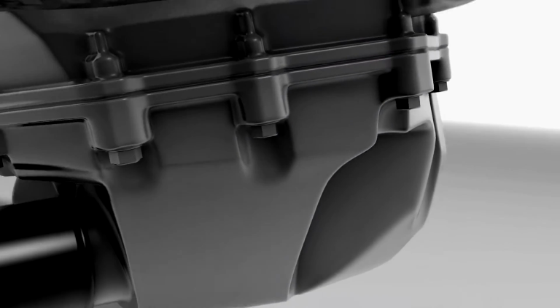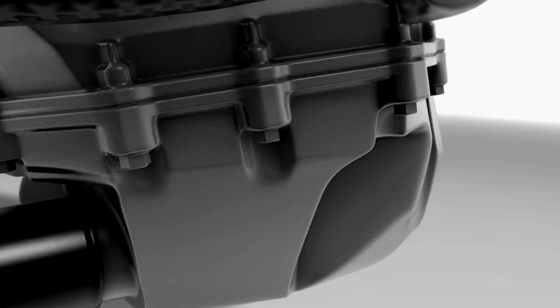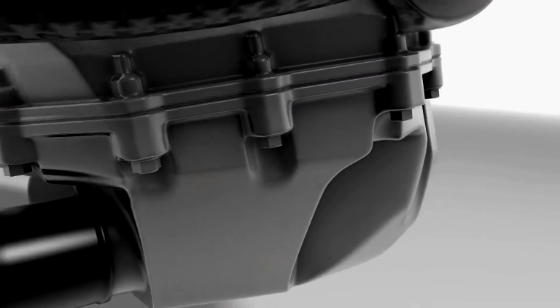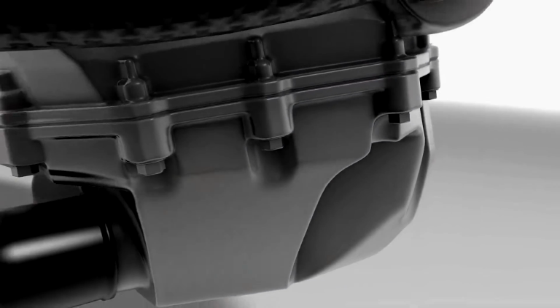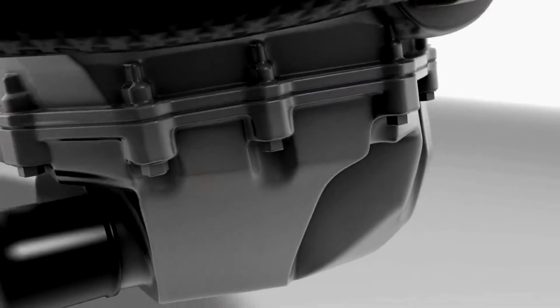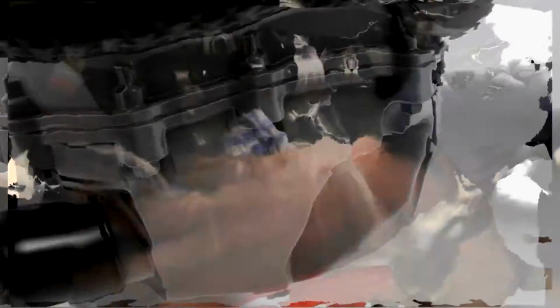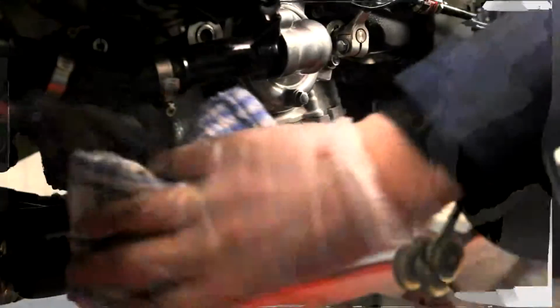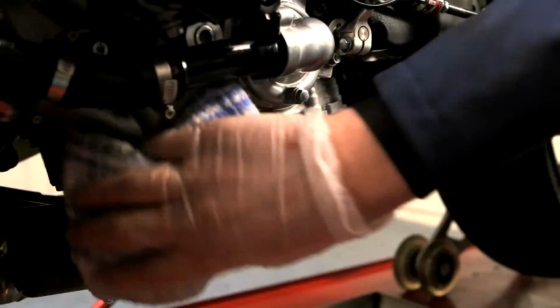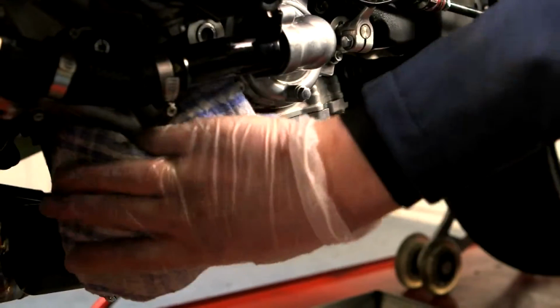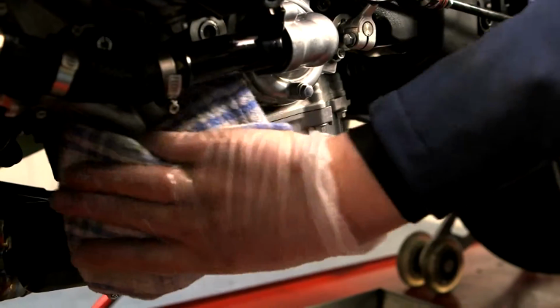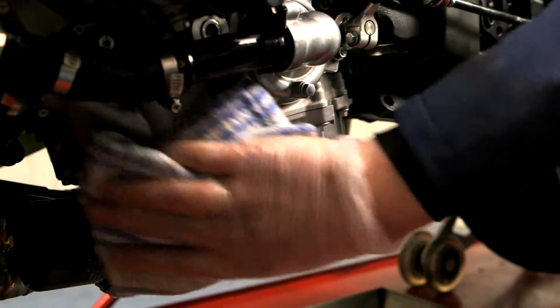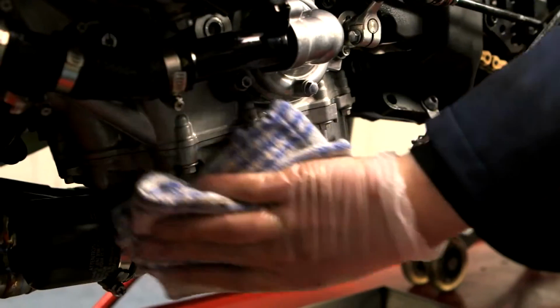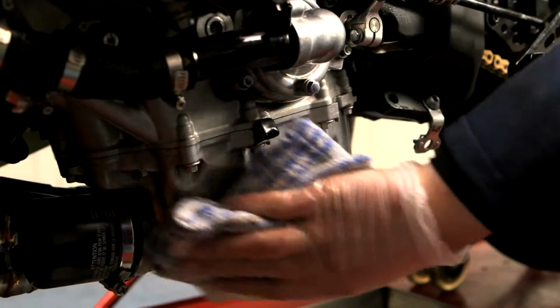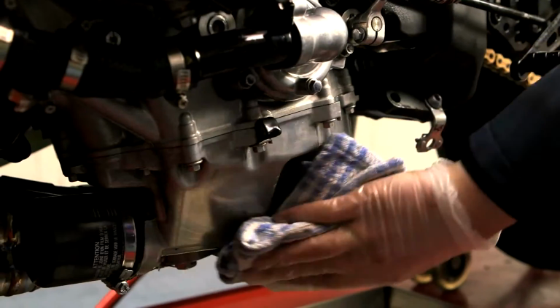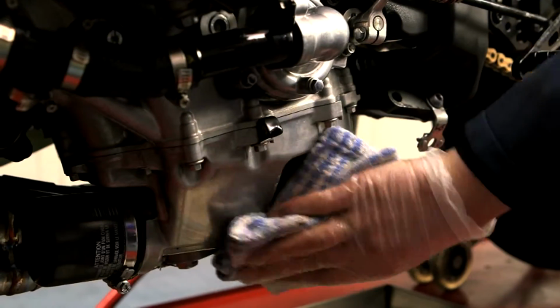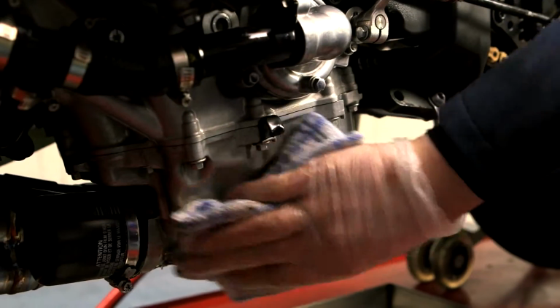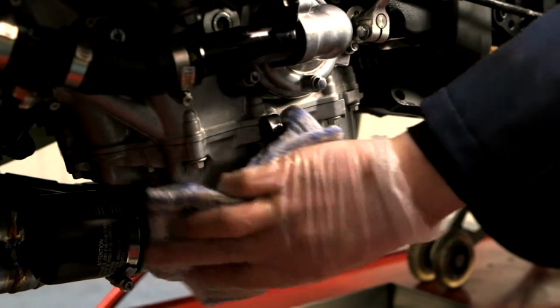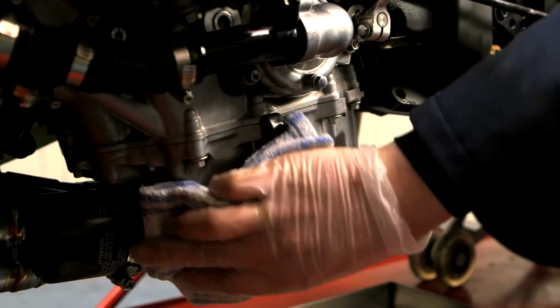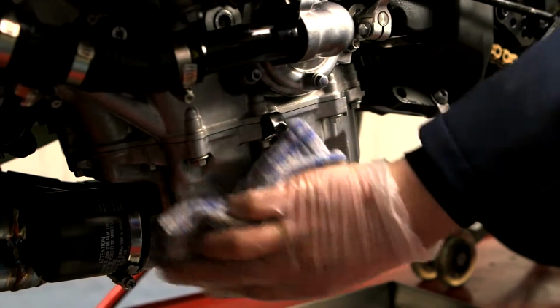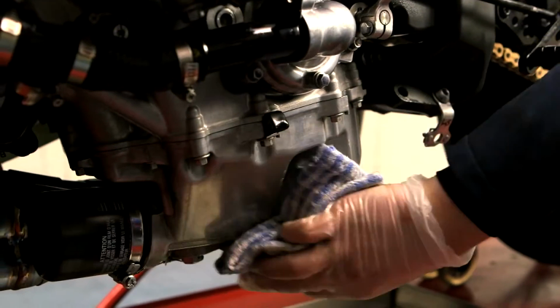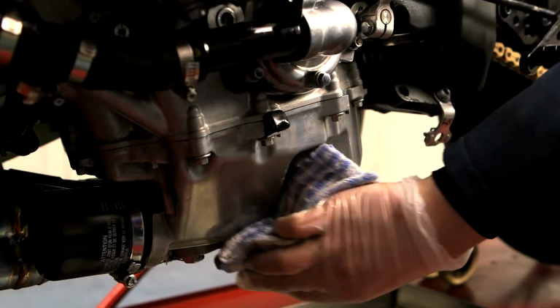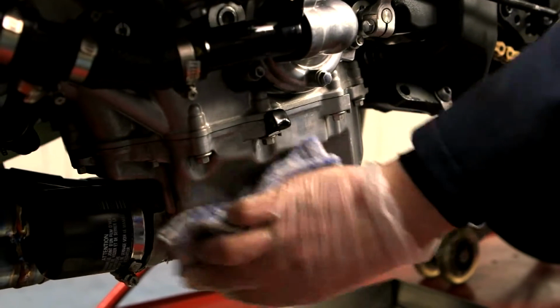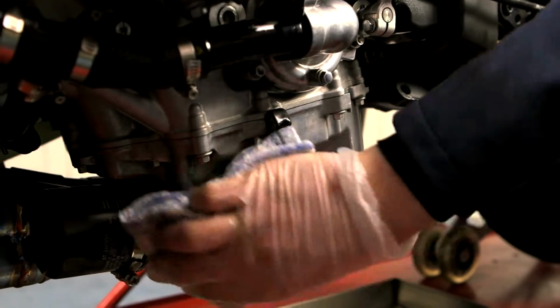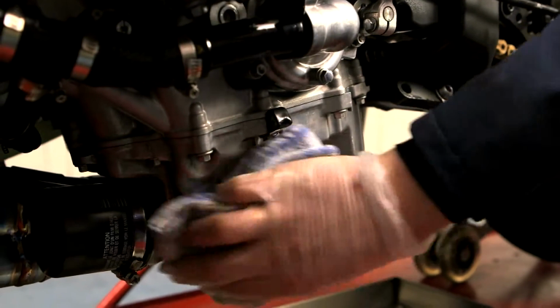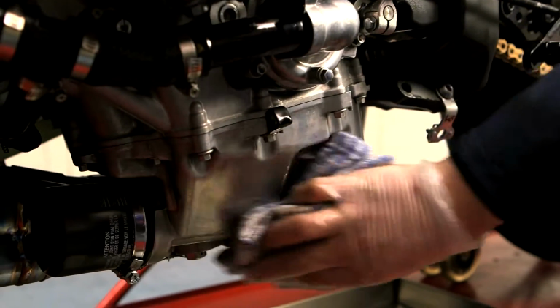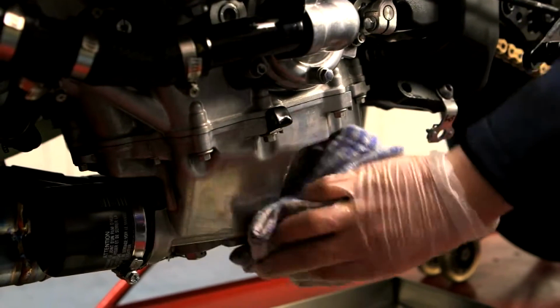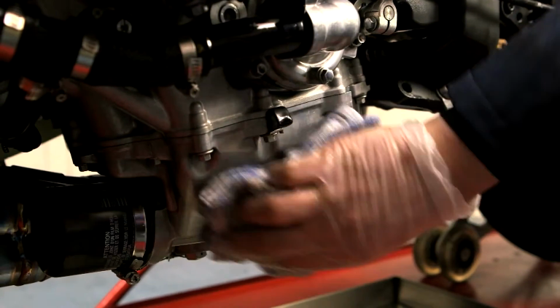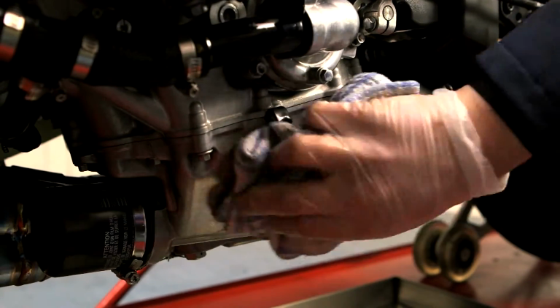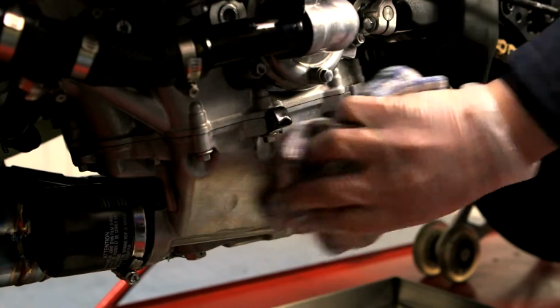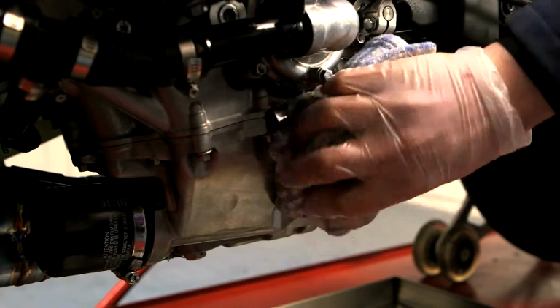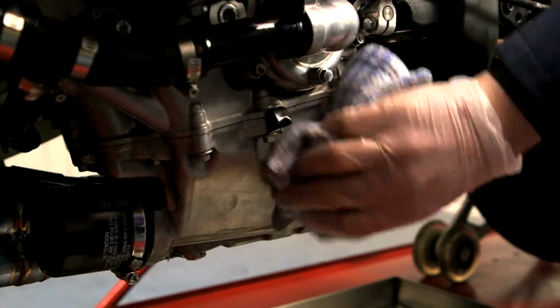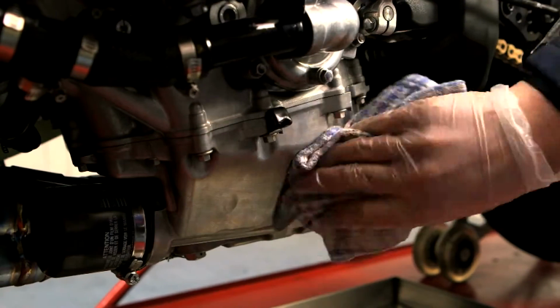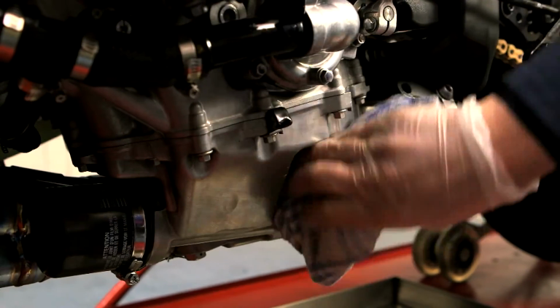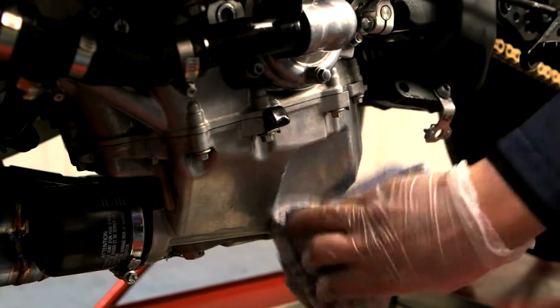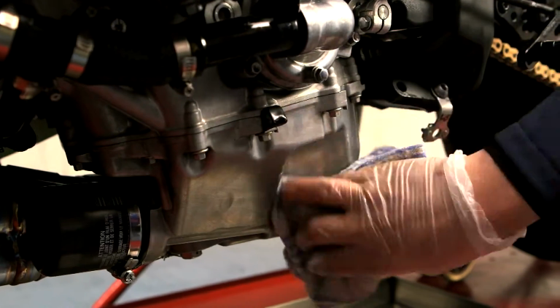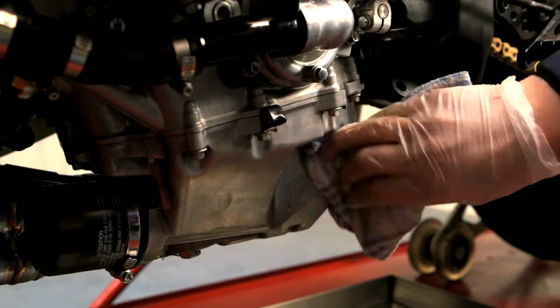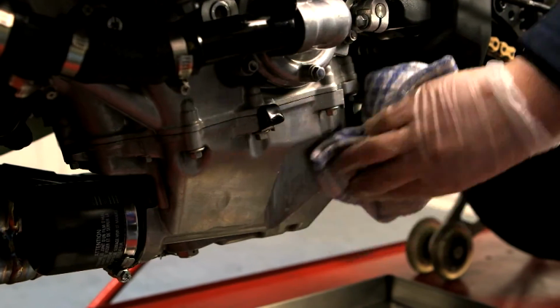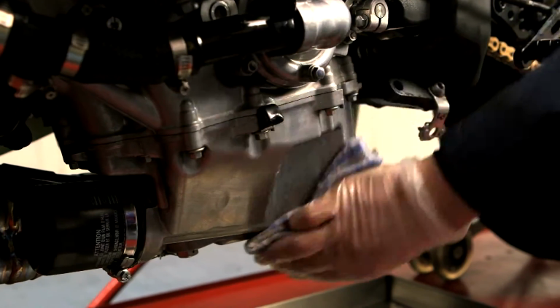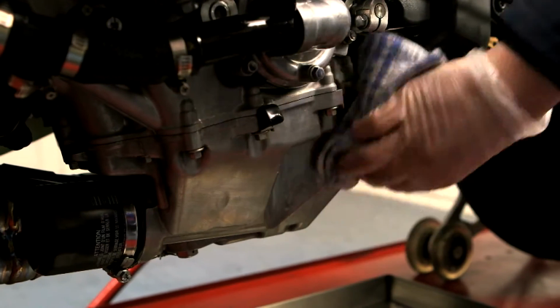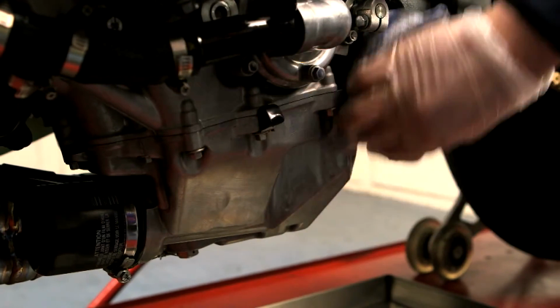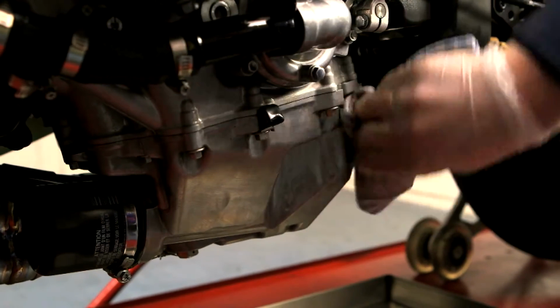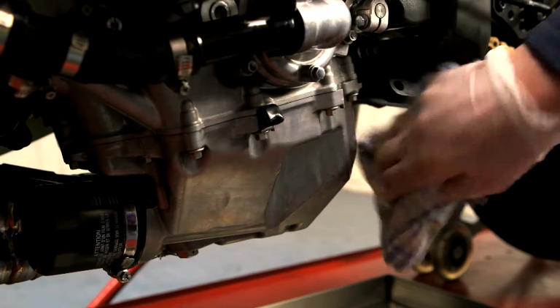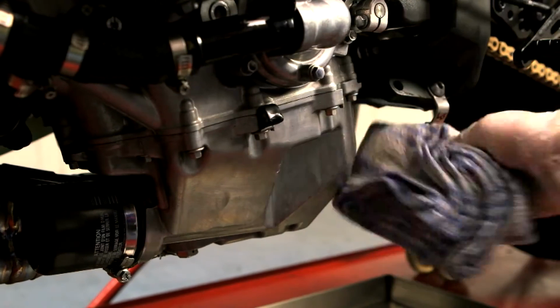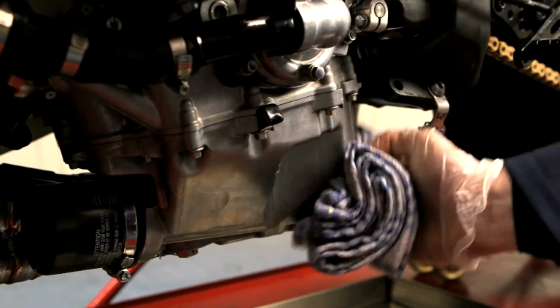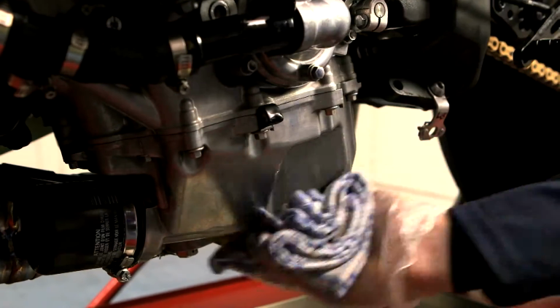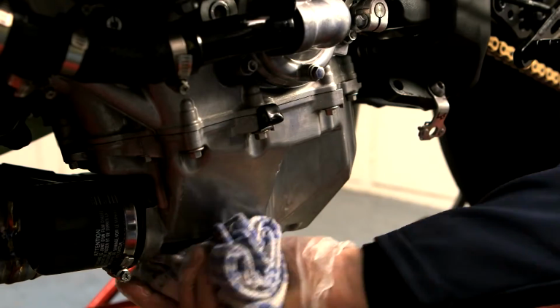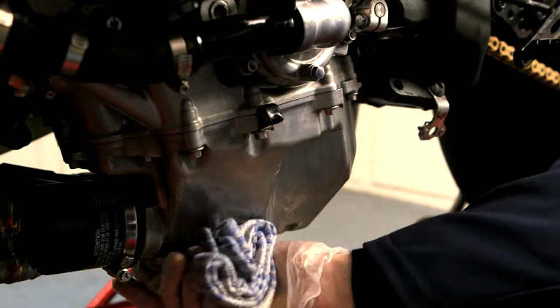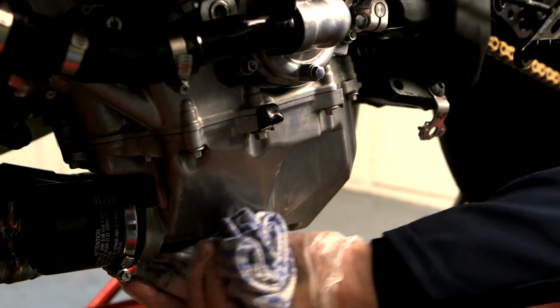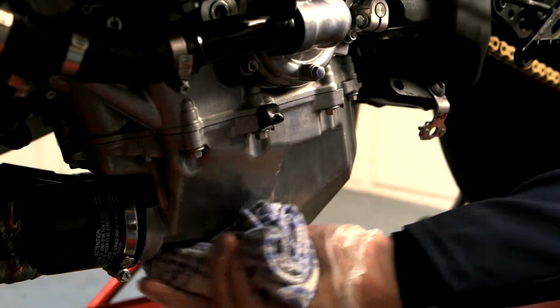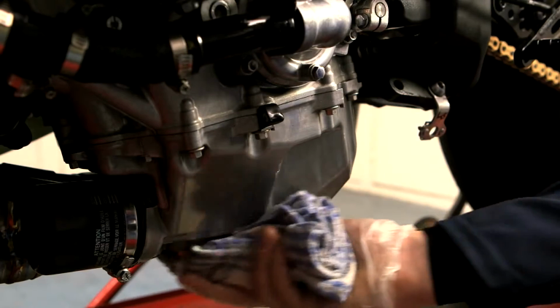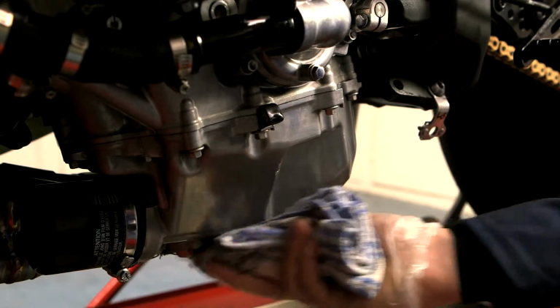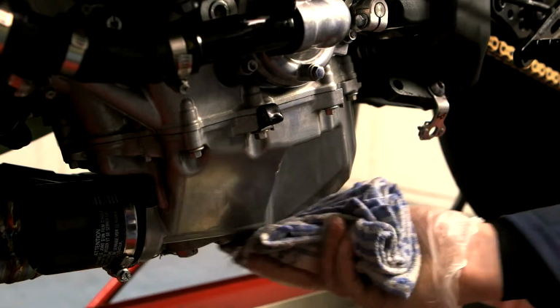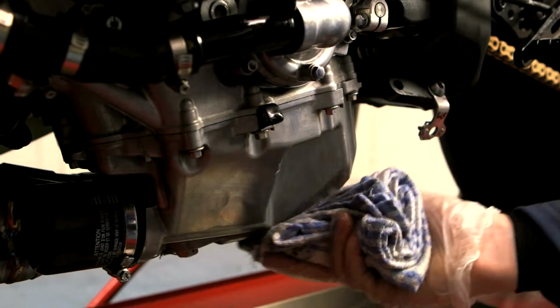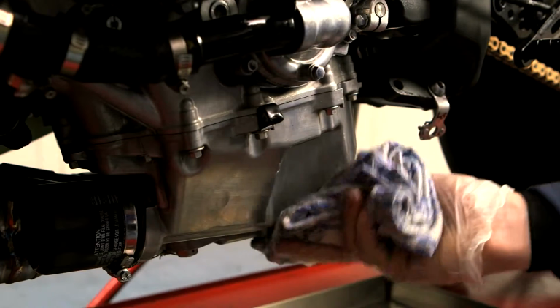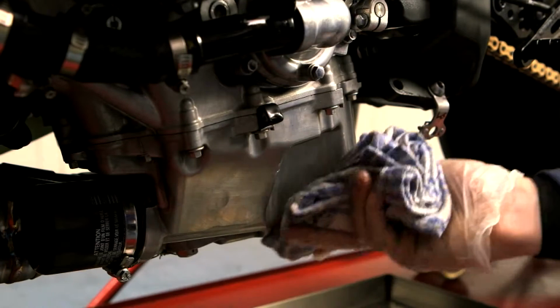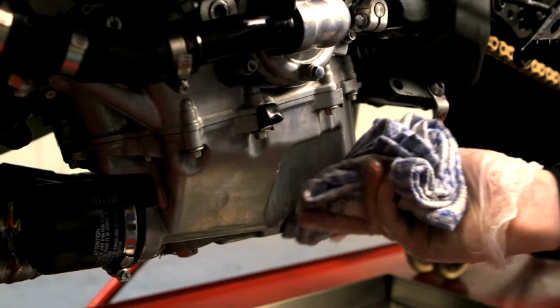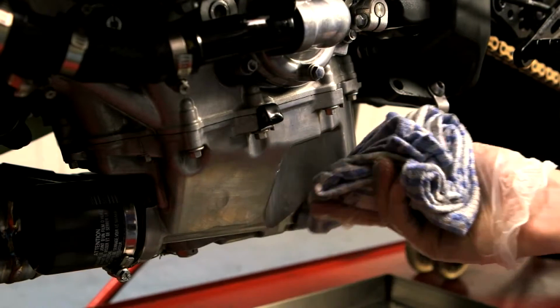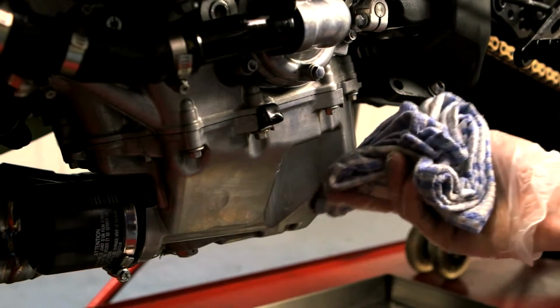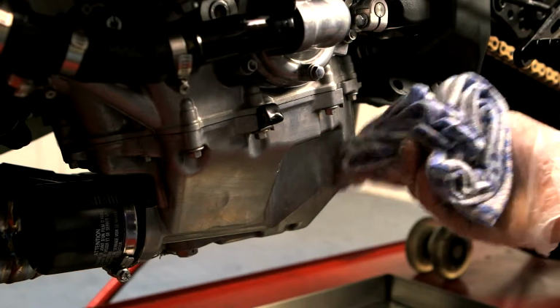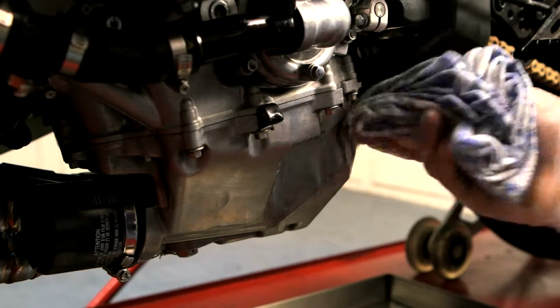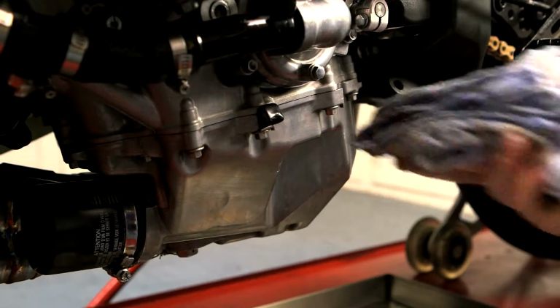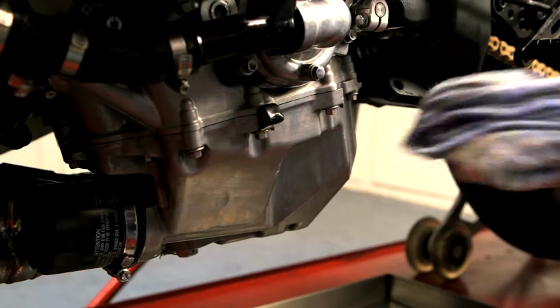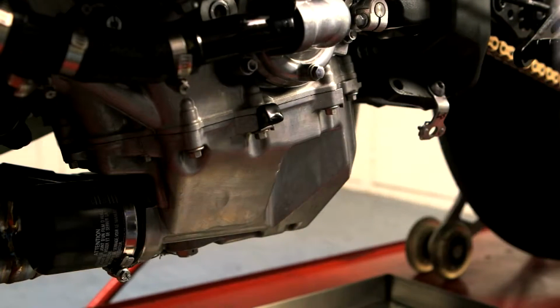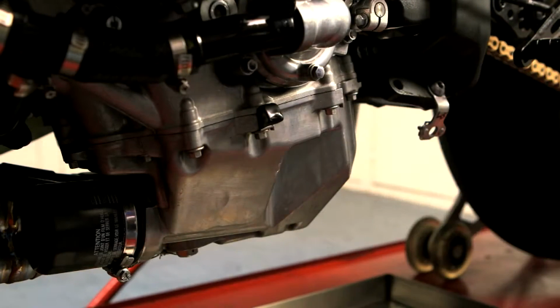Finally, wipe around the engine casing to remove any residue with a clean dry cloth or towel.